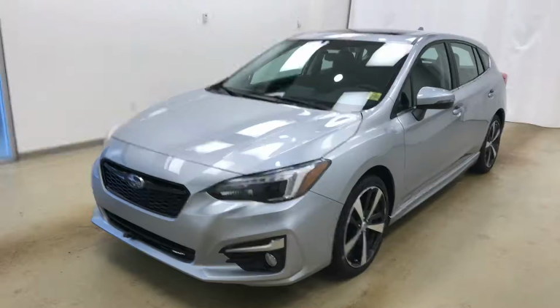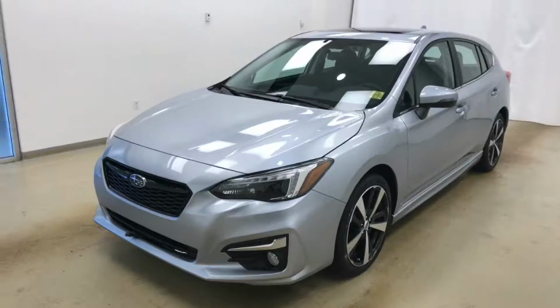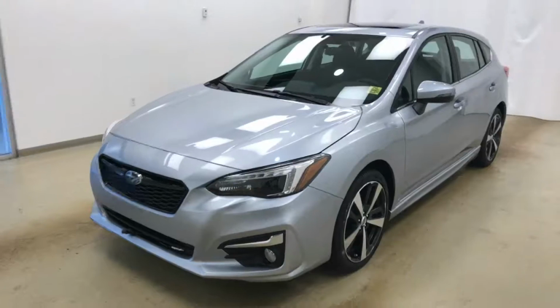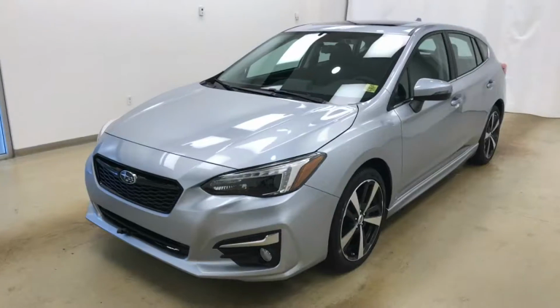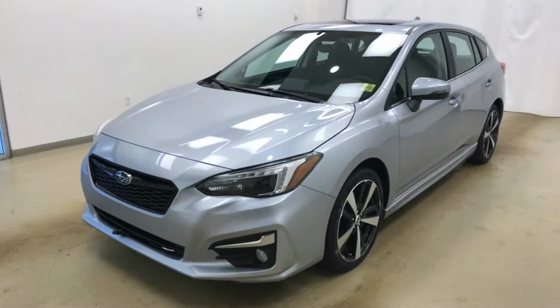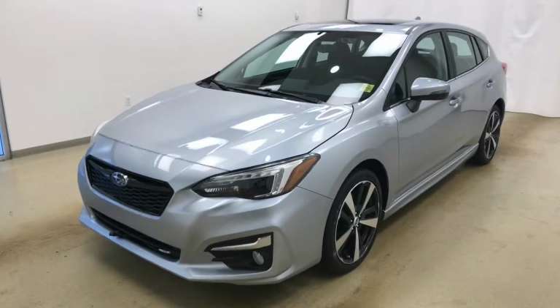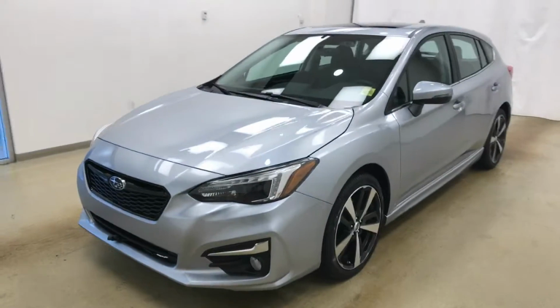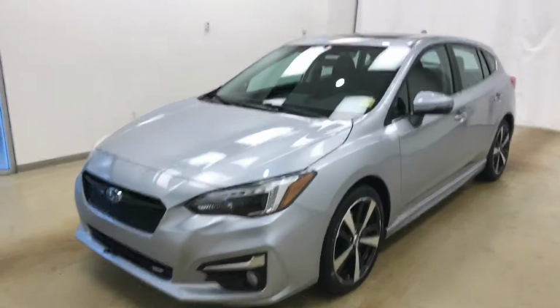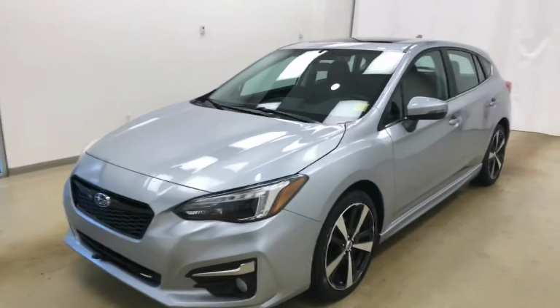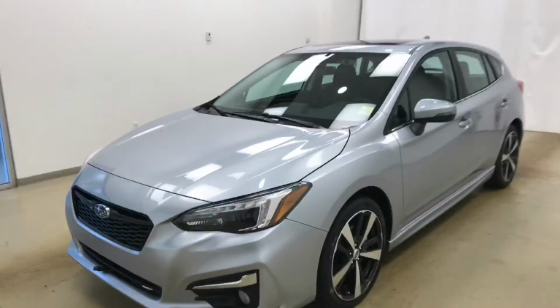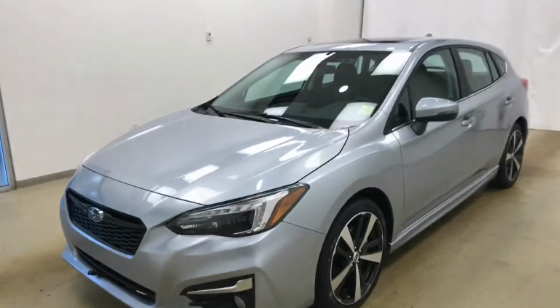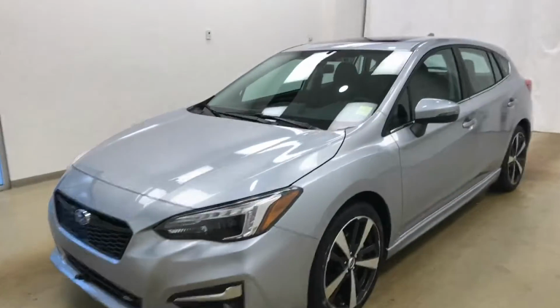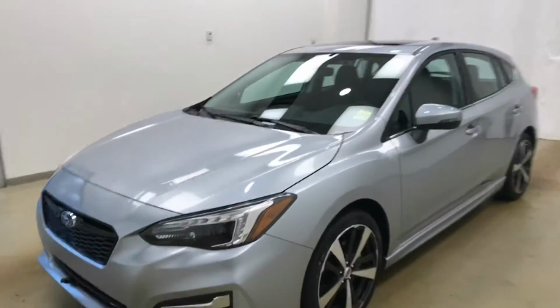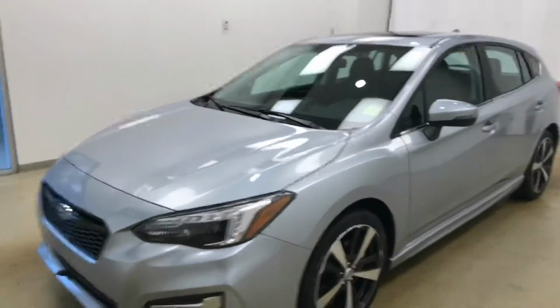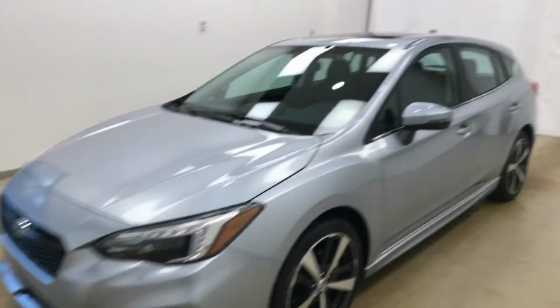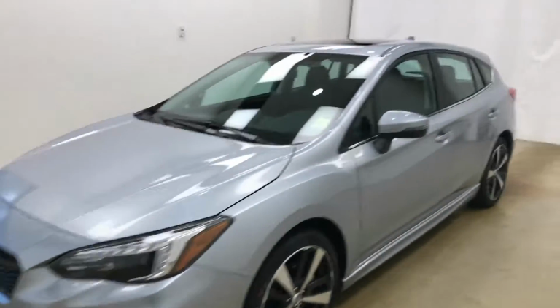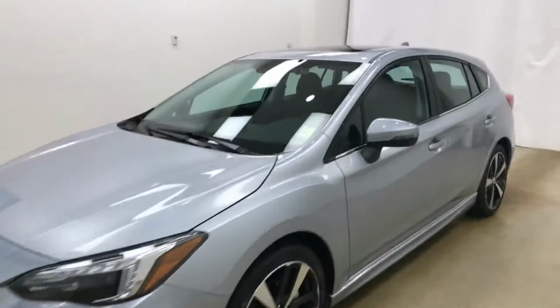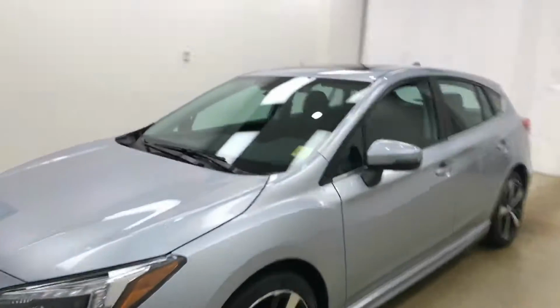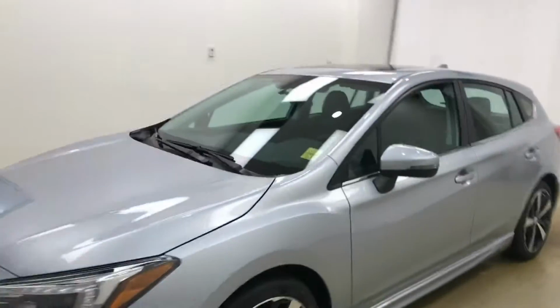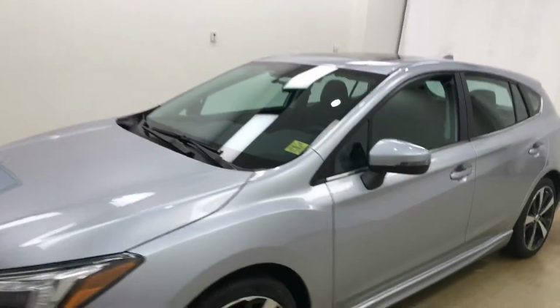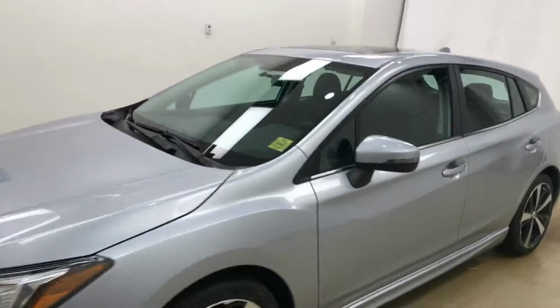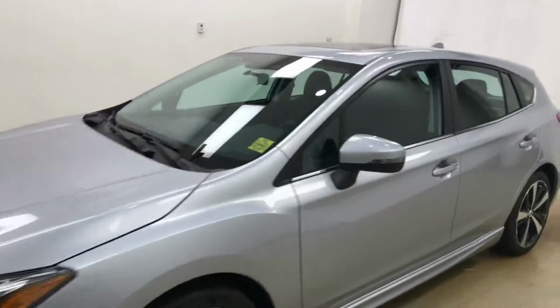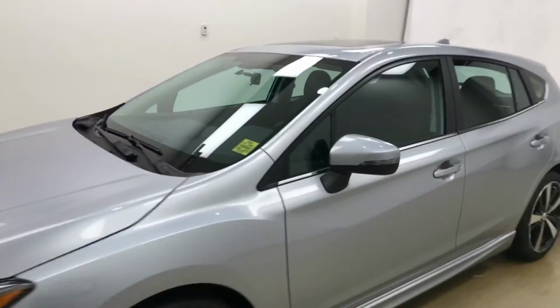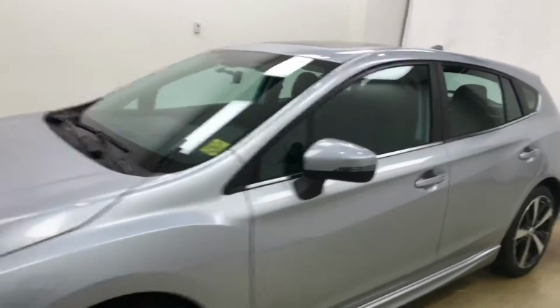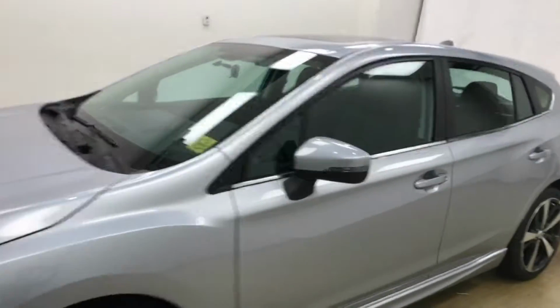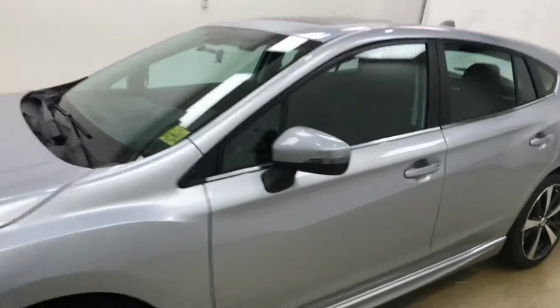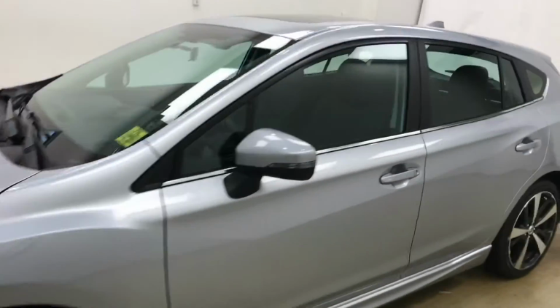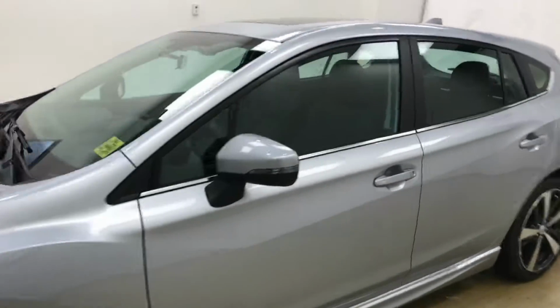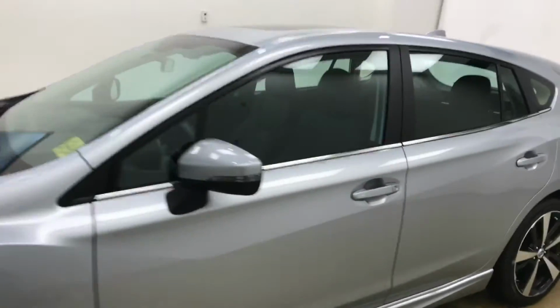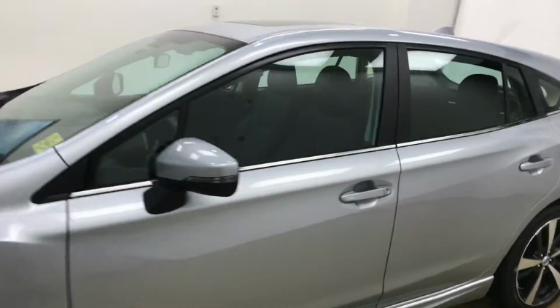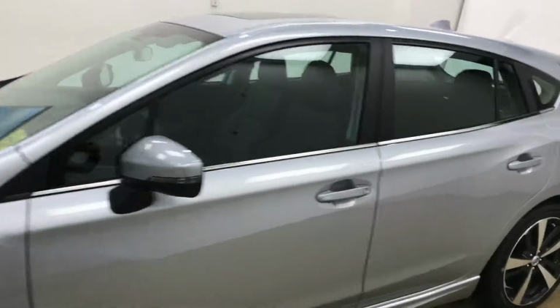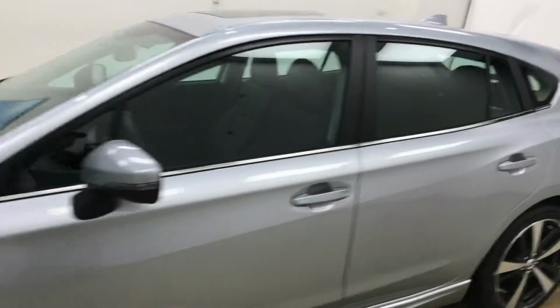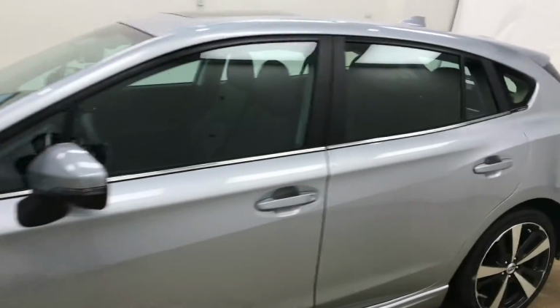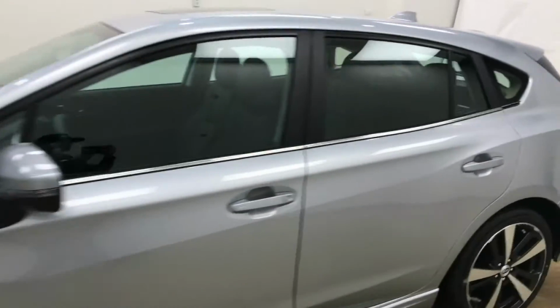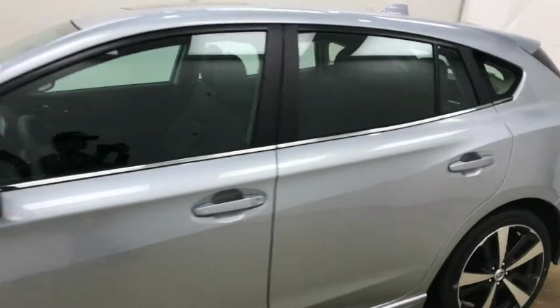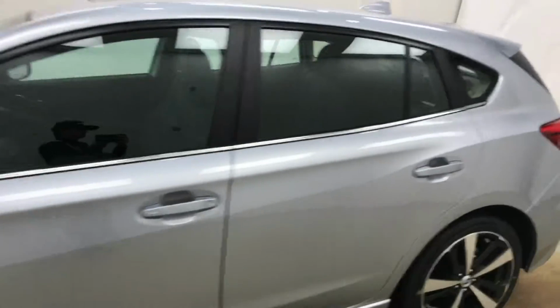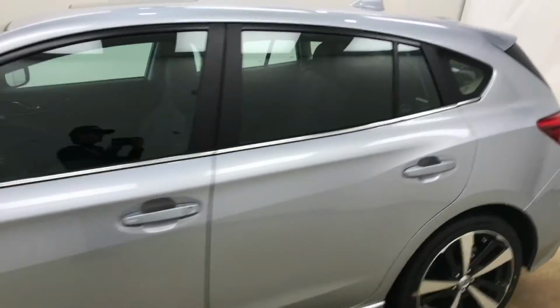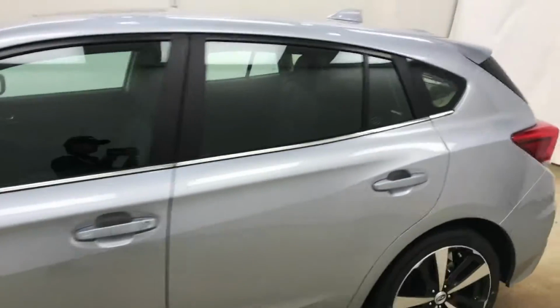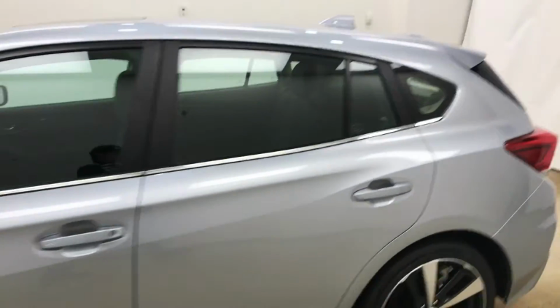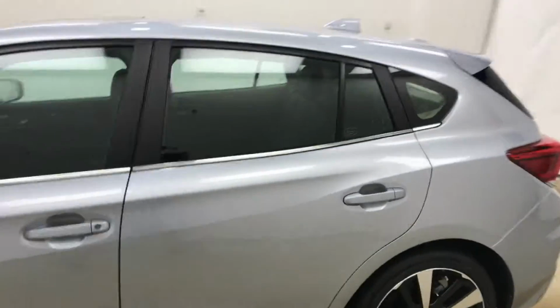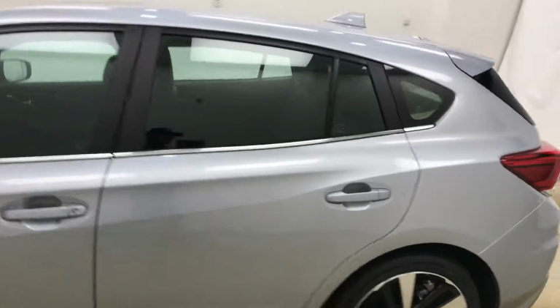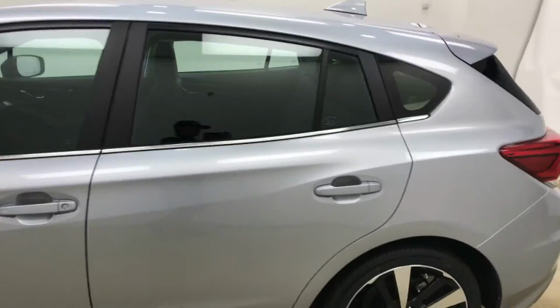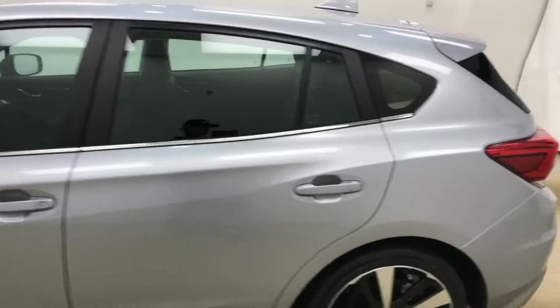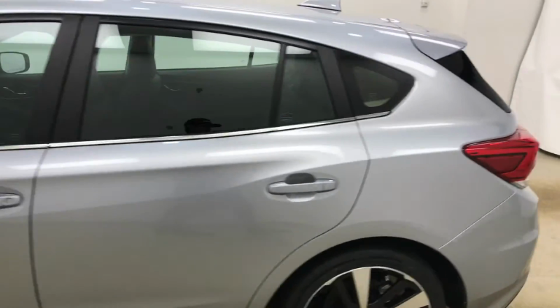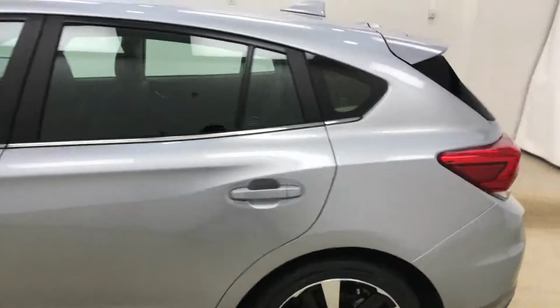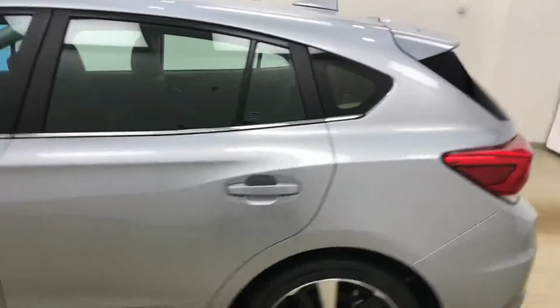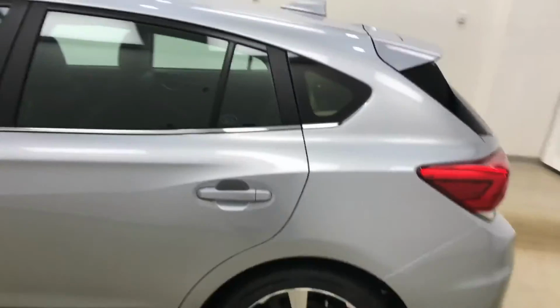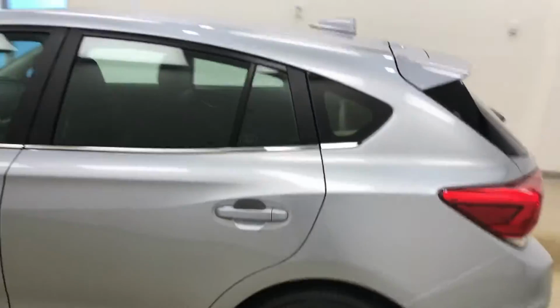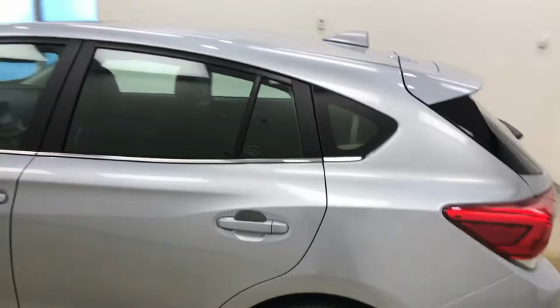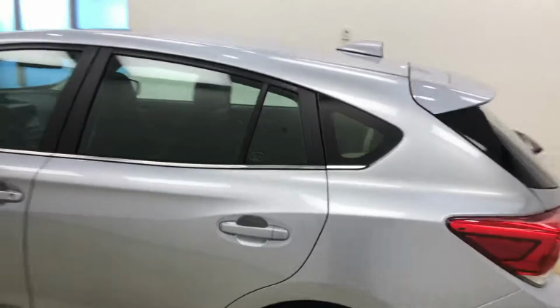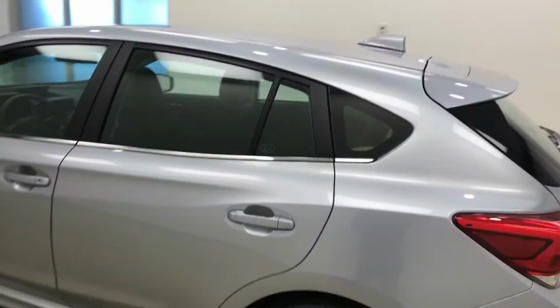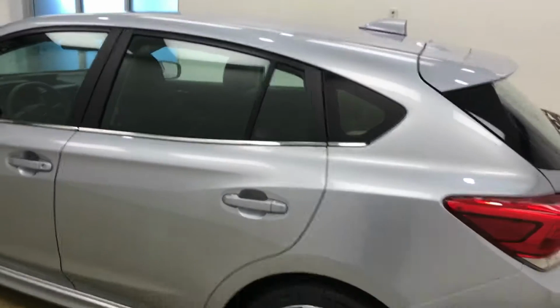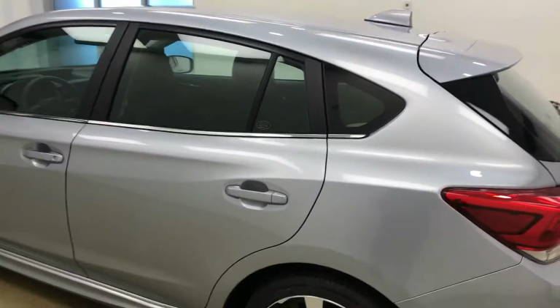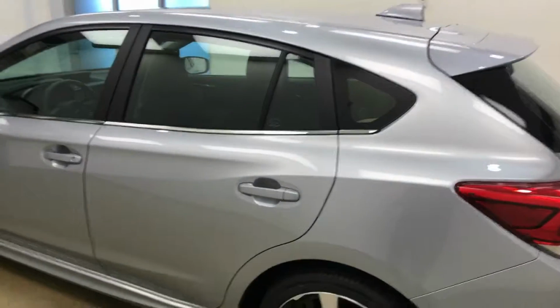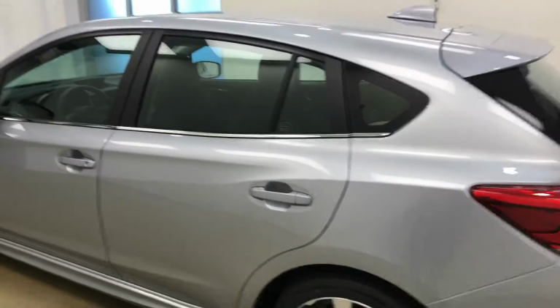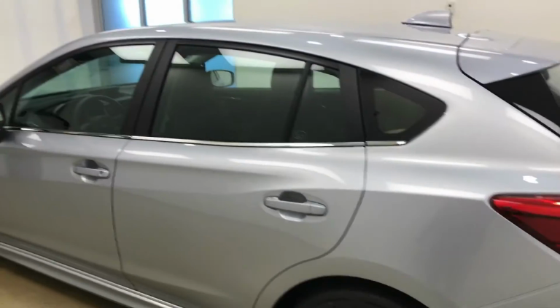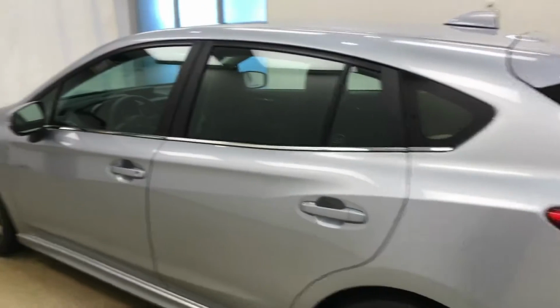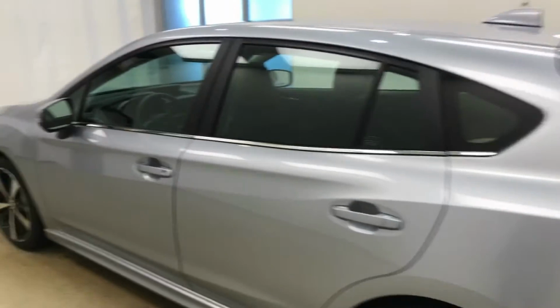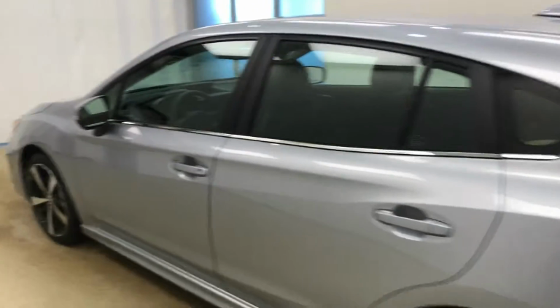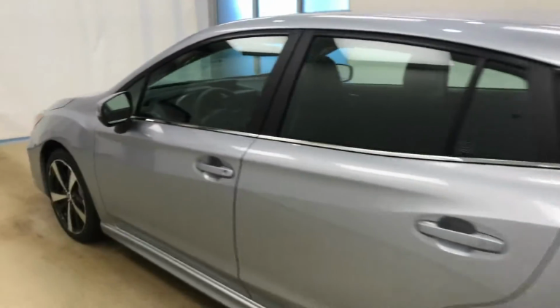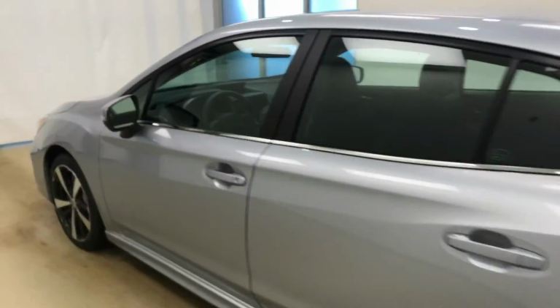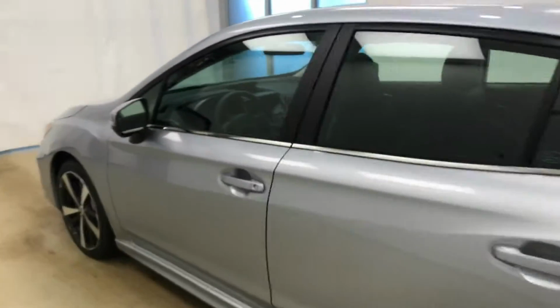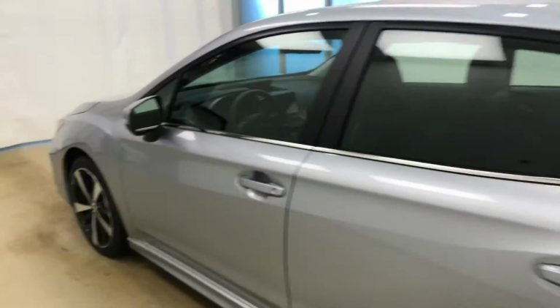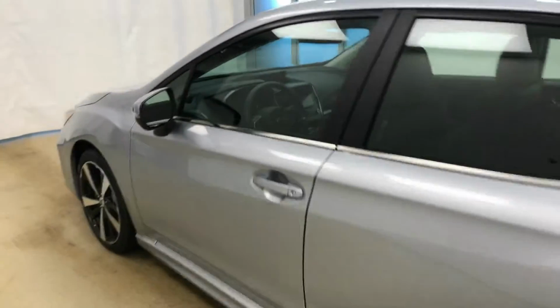Today we're viewing stock number 188606 on a 2018 Subaru Impreza and our exterior color is ice silver.